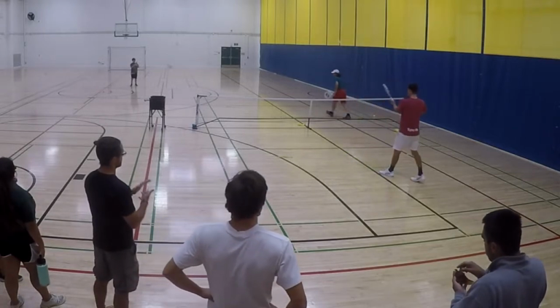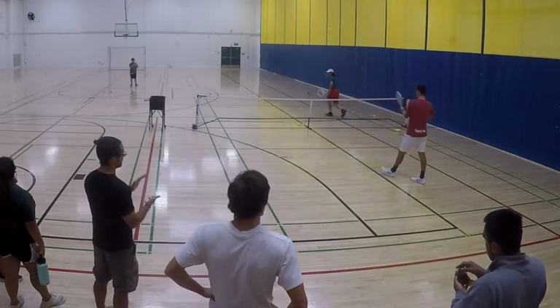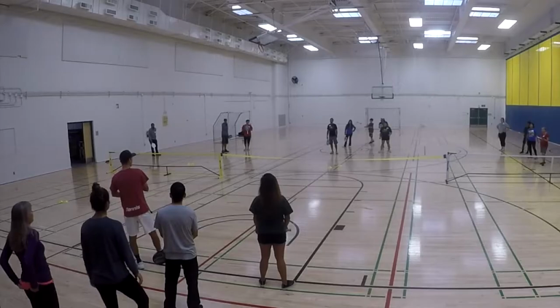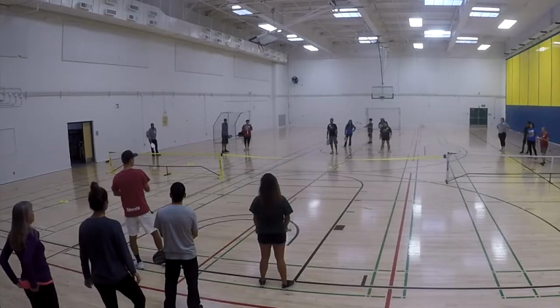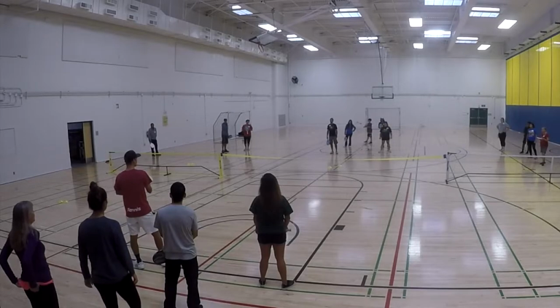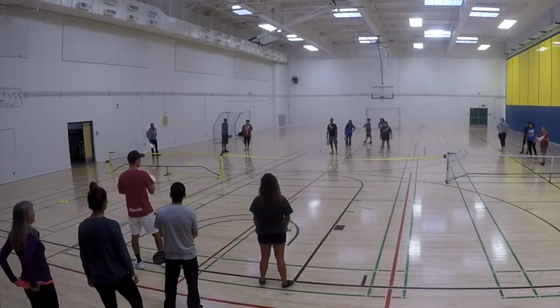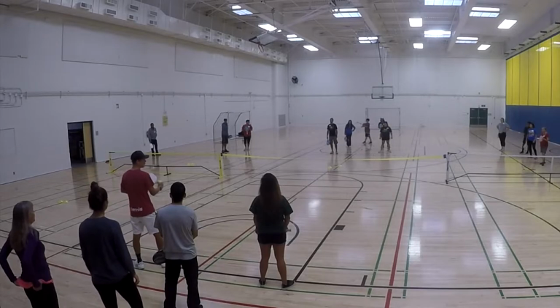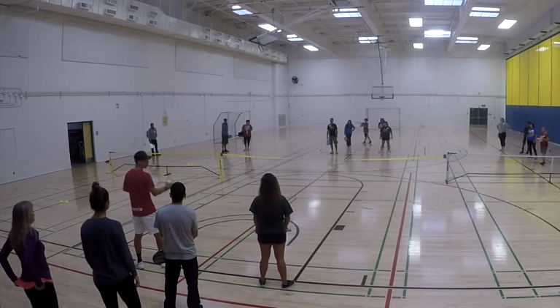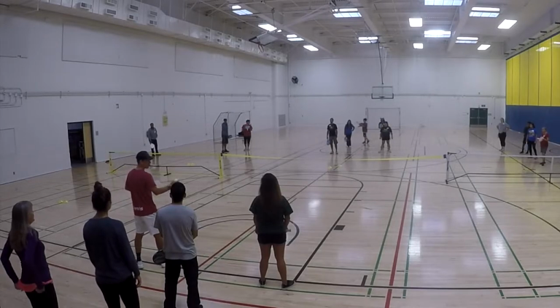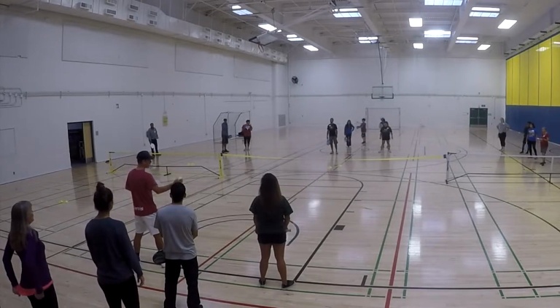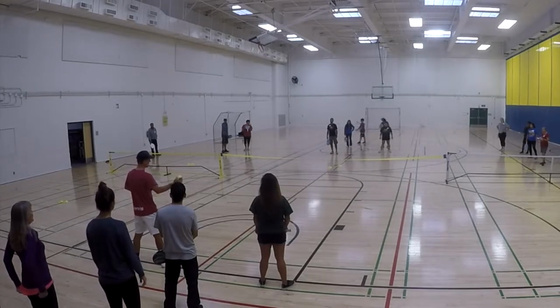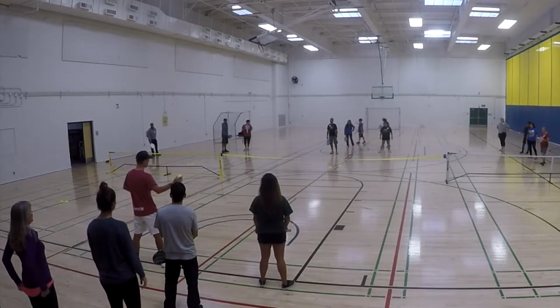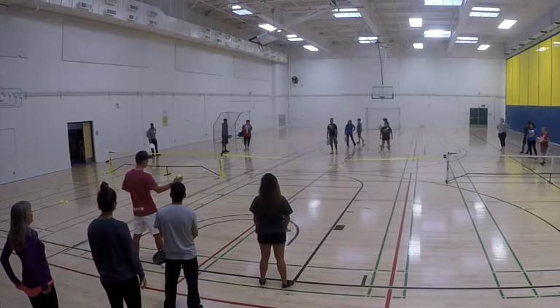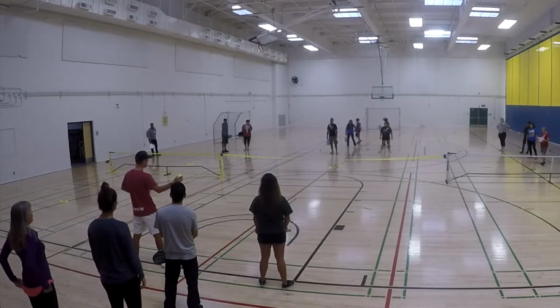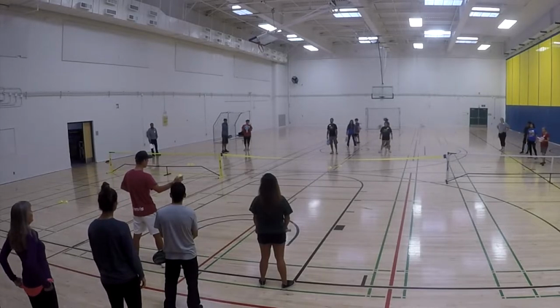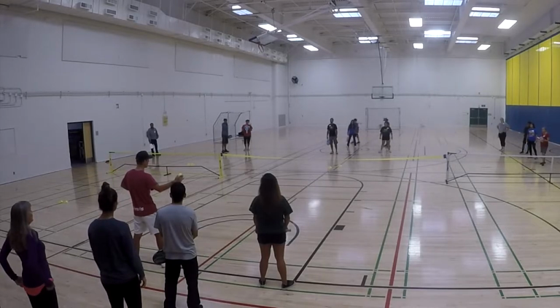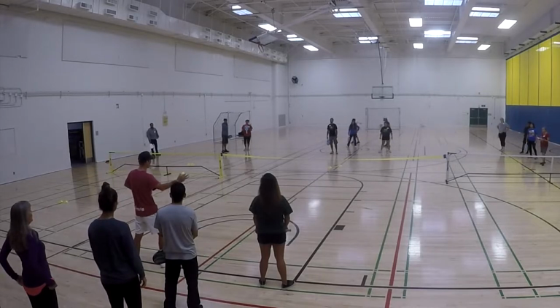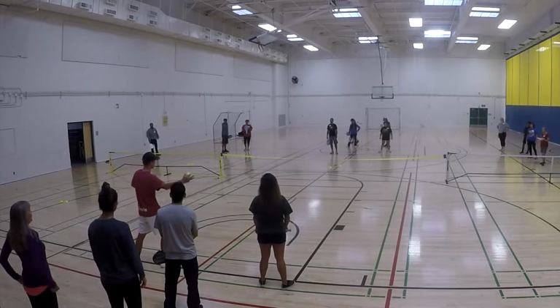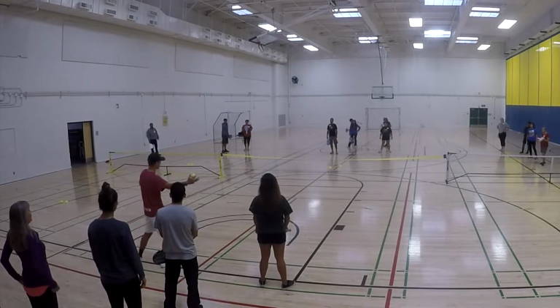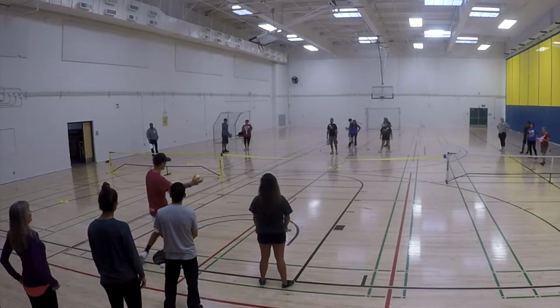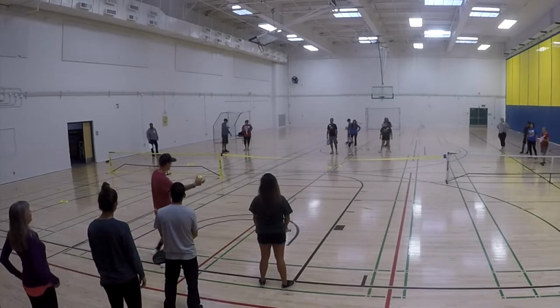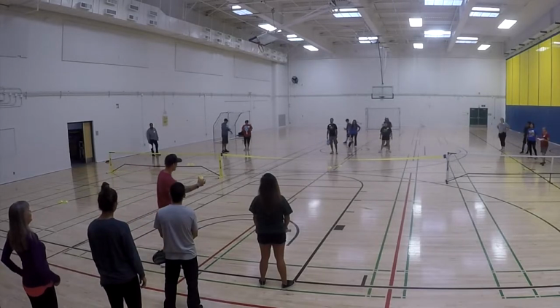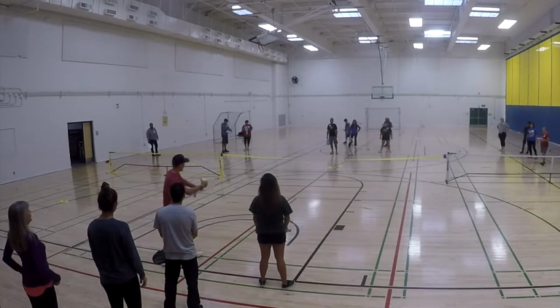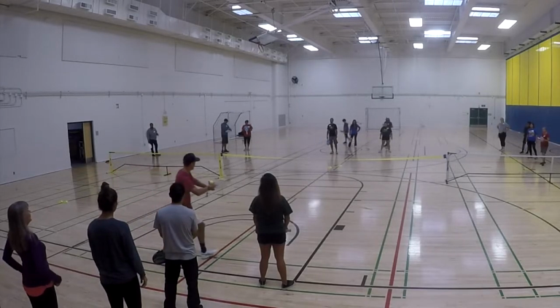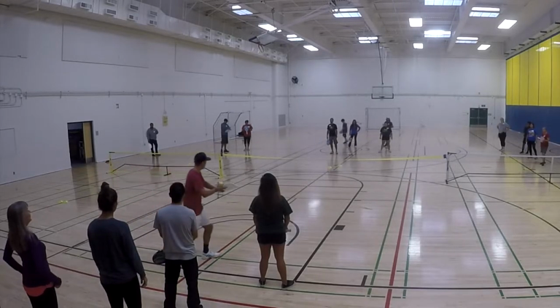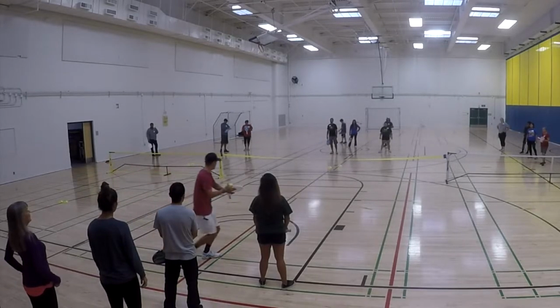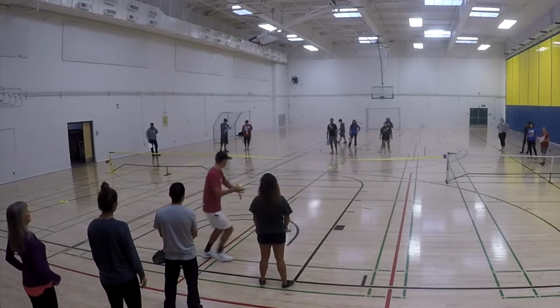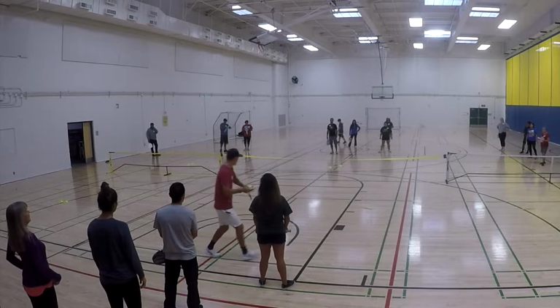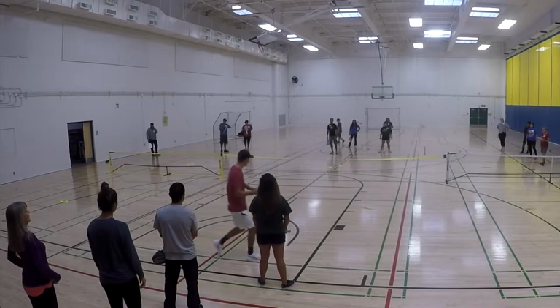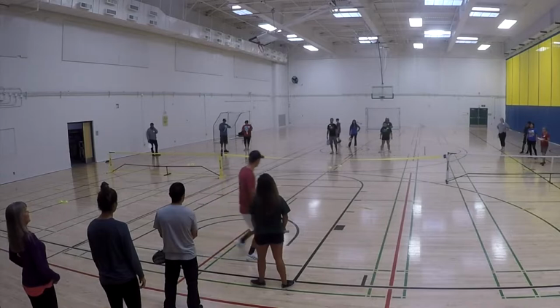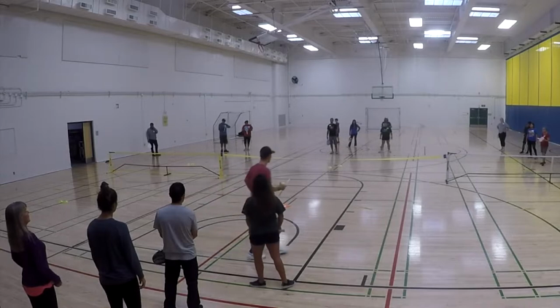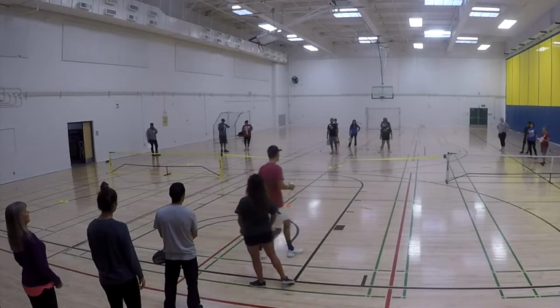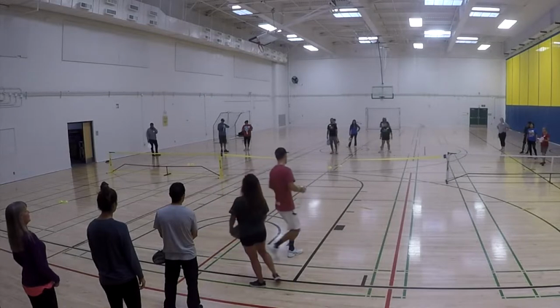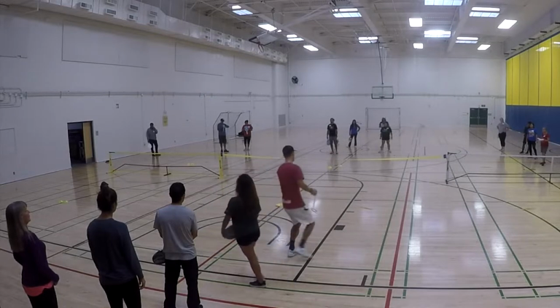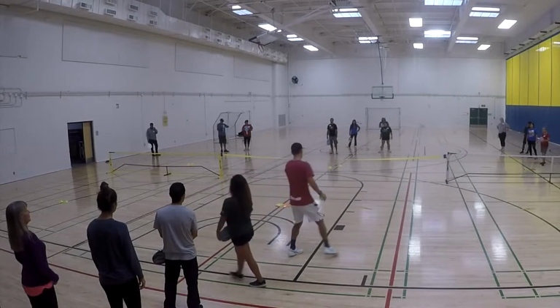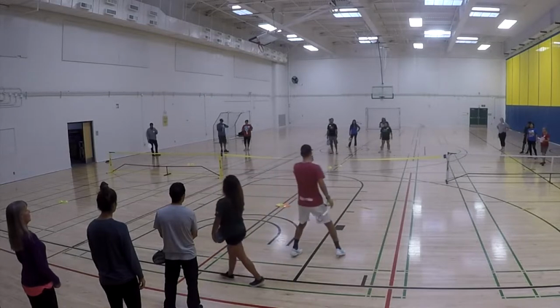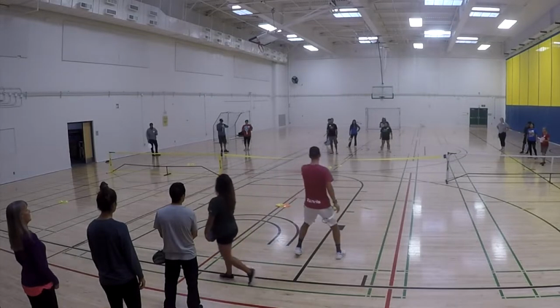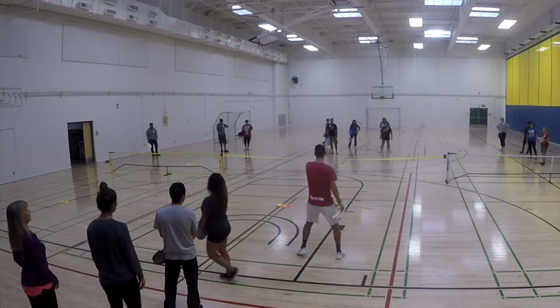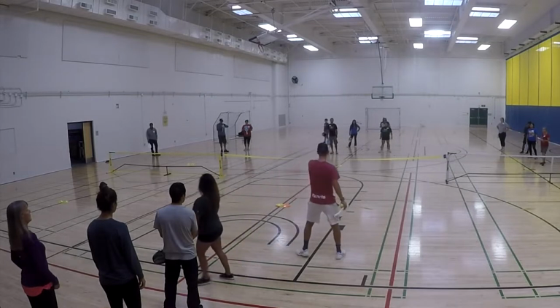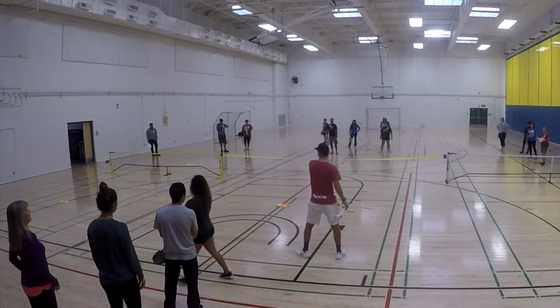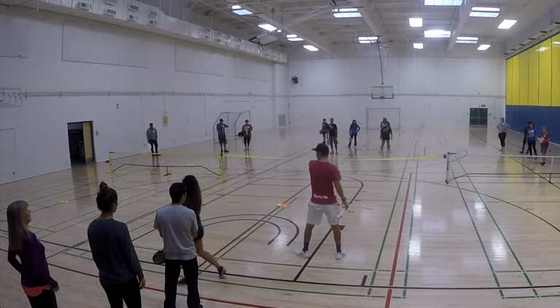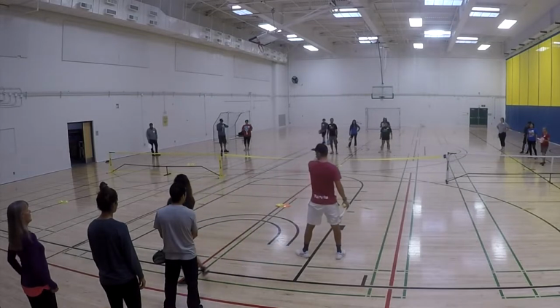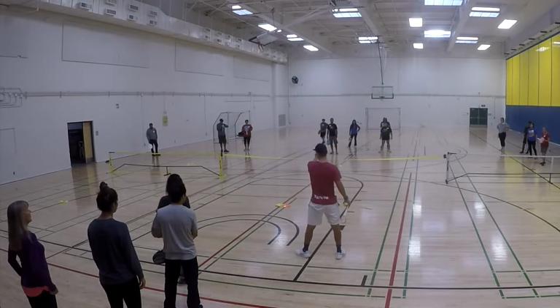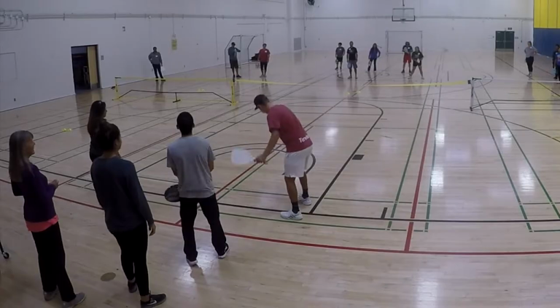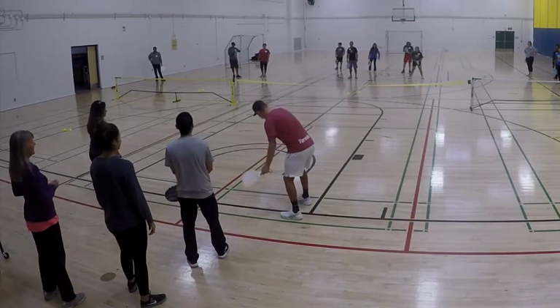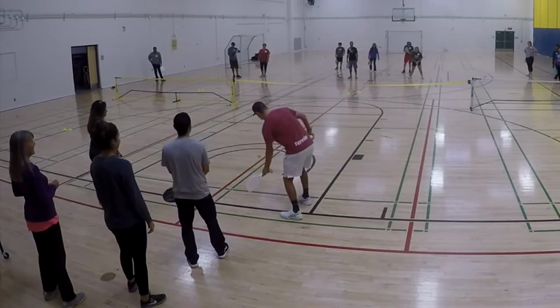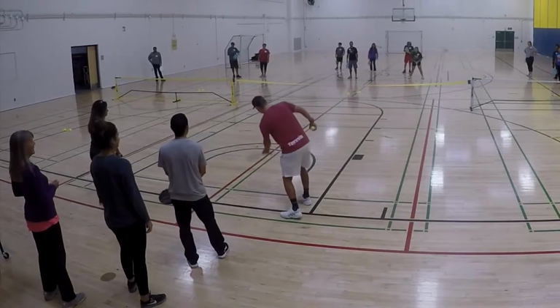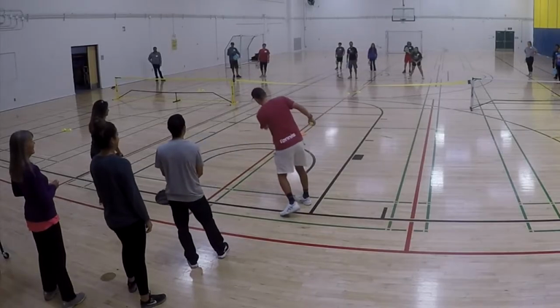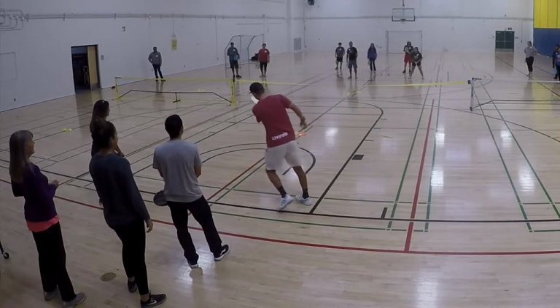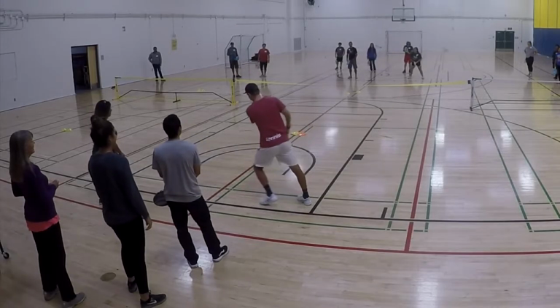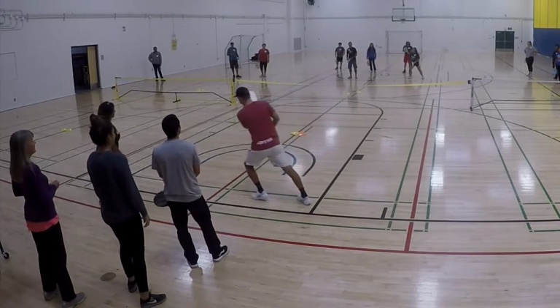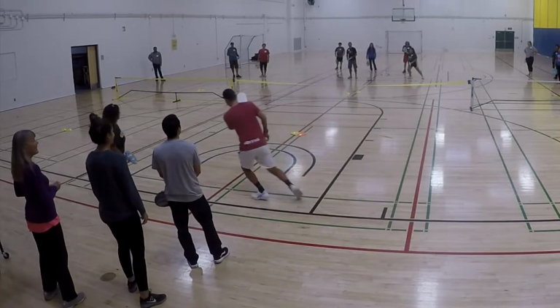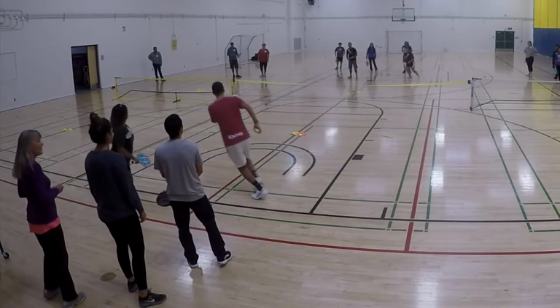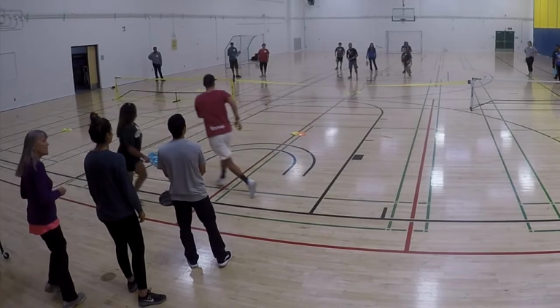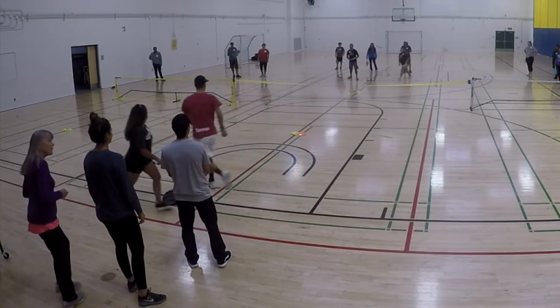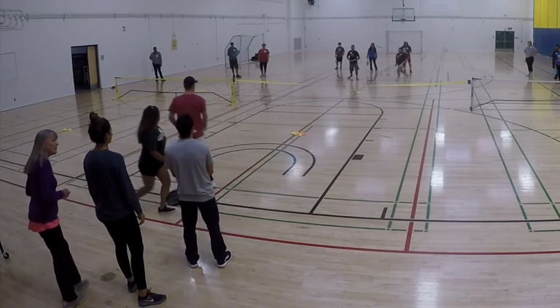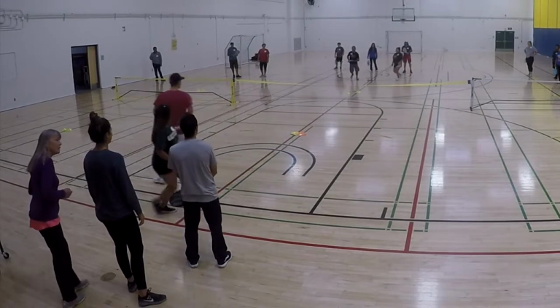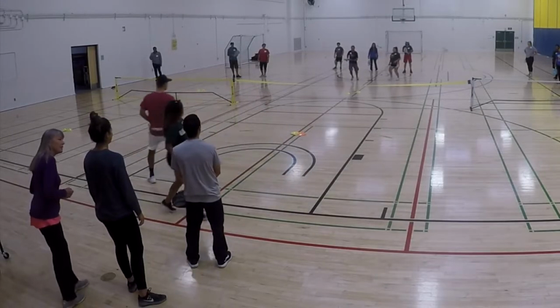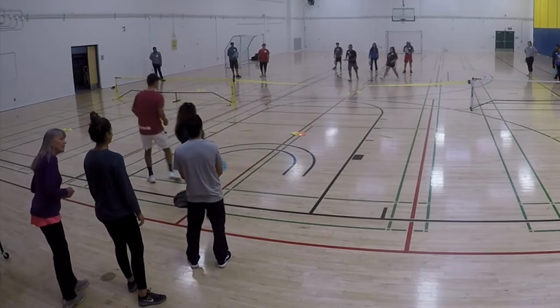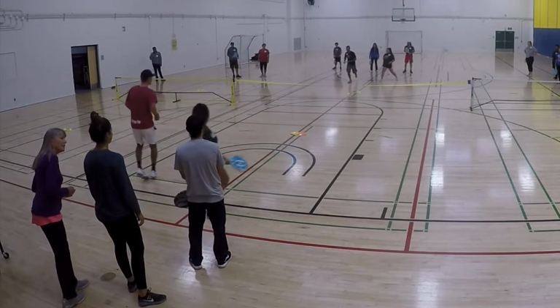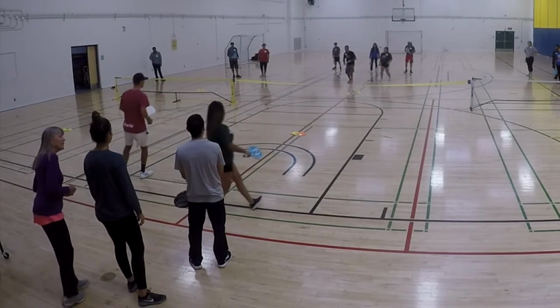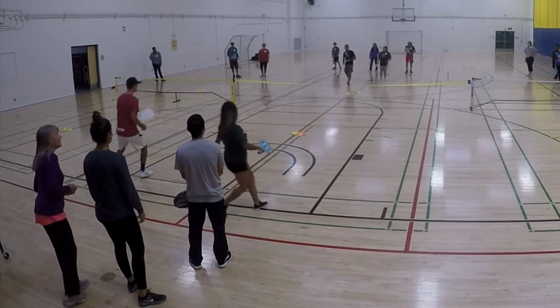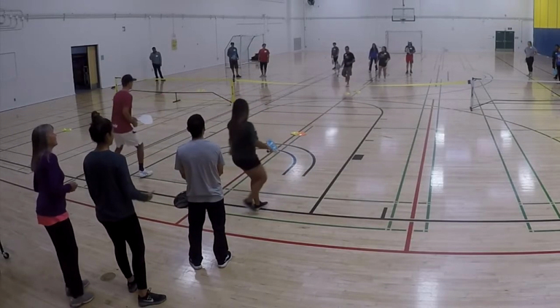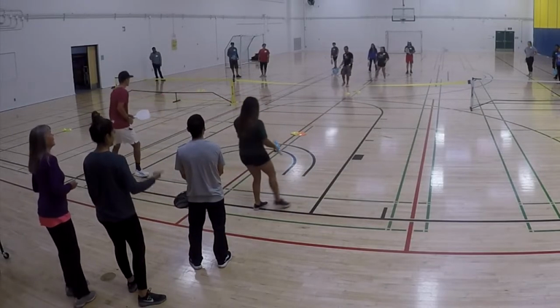Here we have a game called Hit and Switch, where you have to switch sides with your partner after every hit, regardless of who hits the ball.